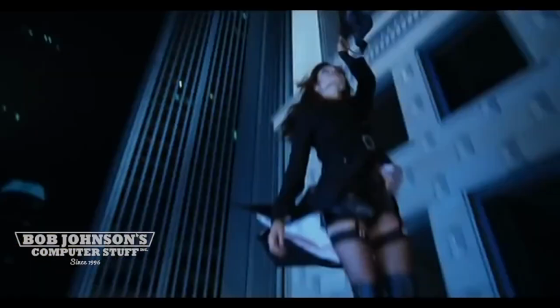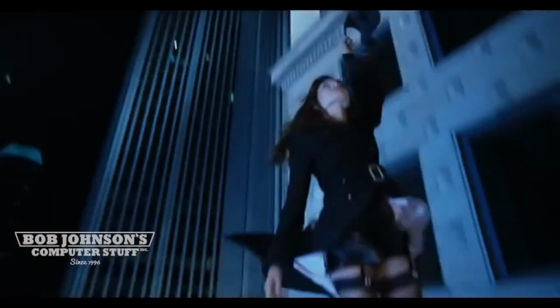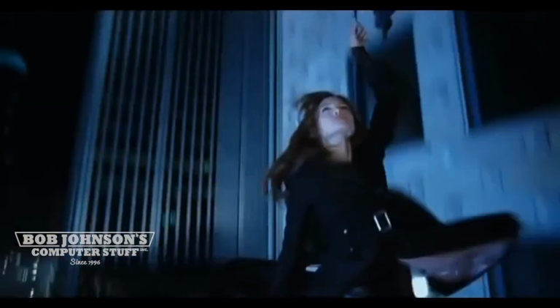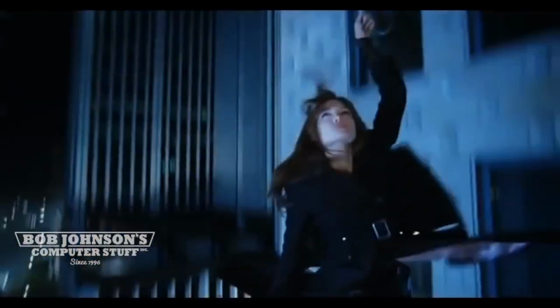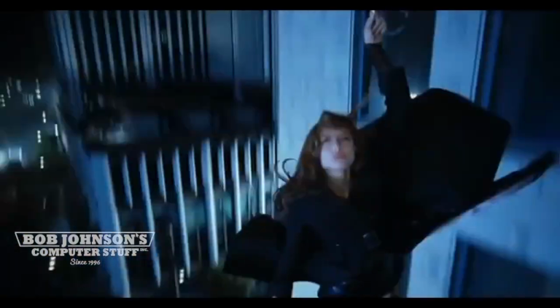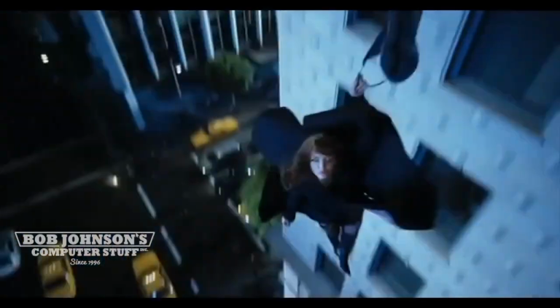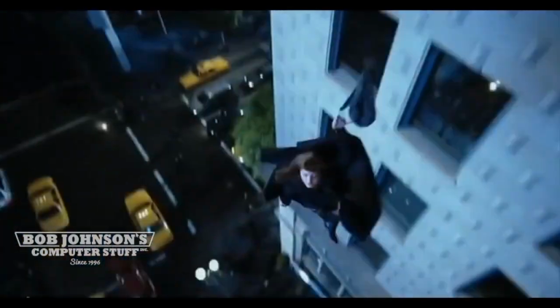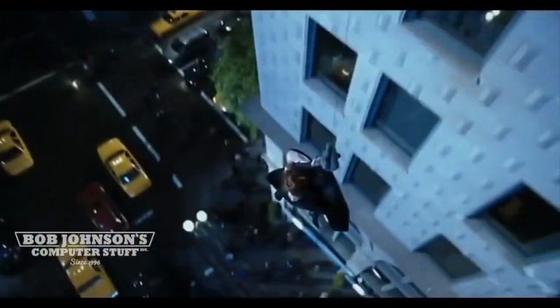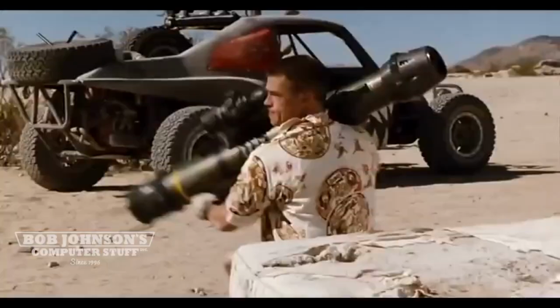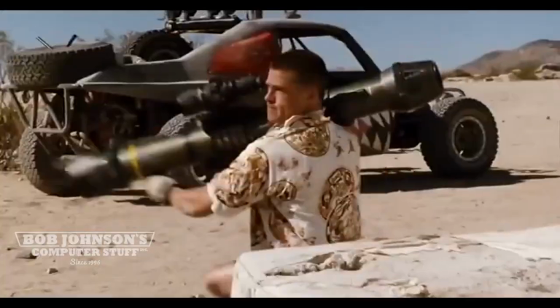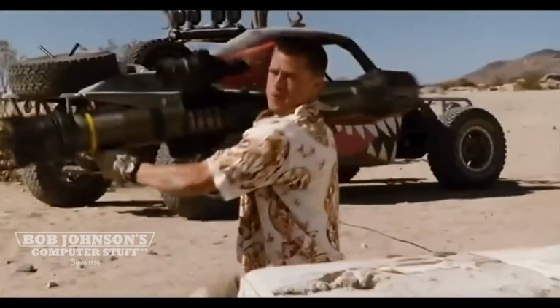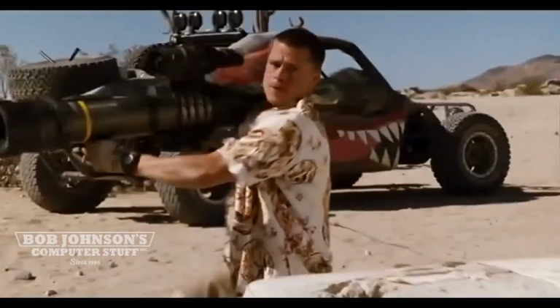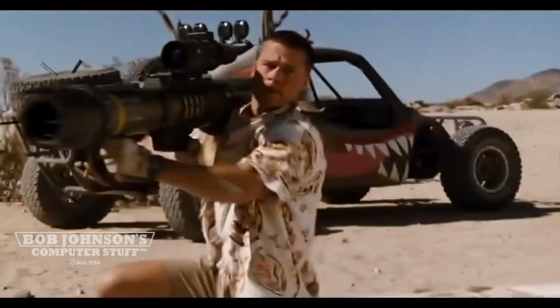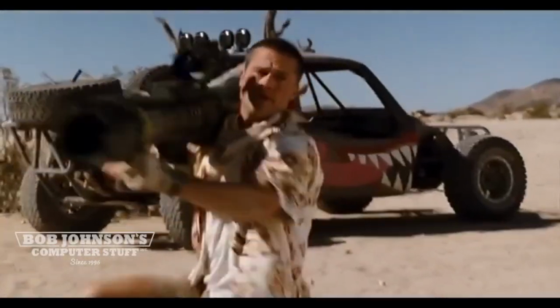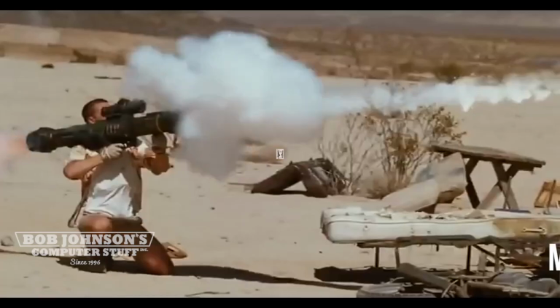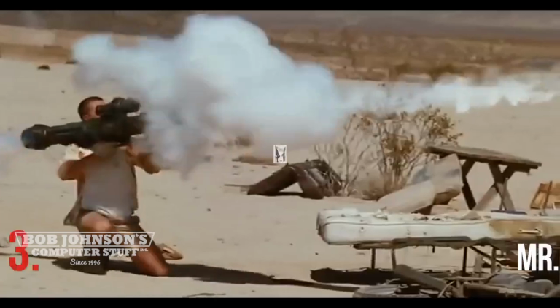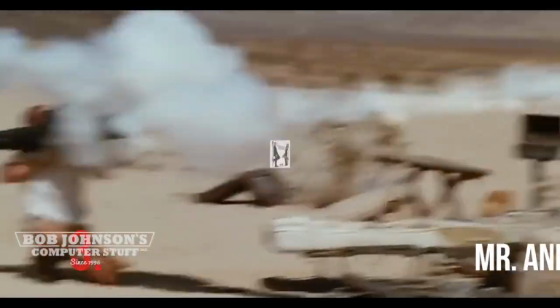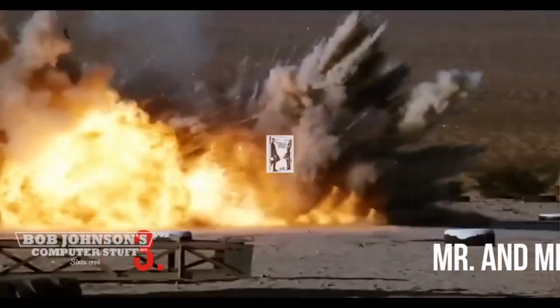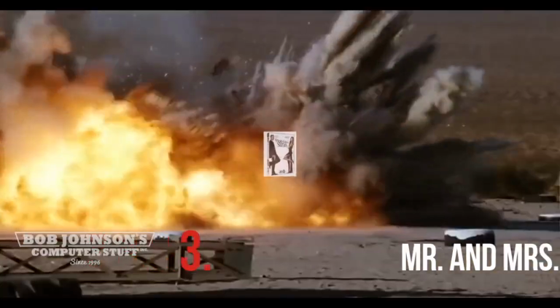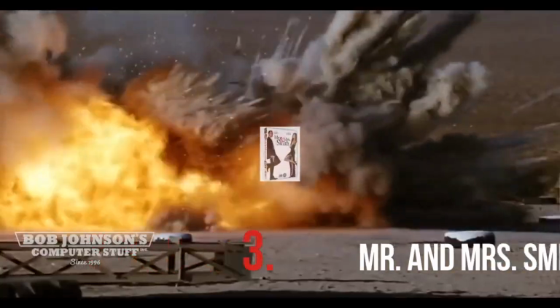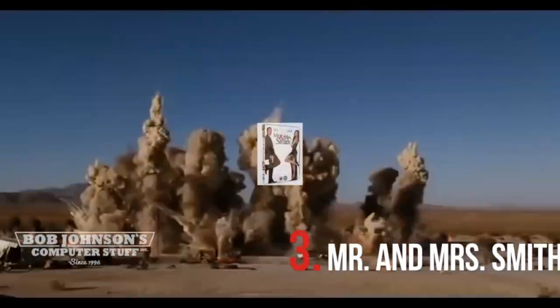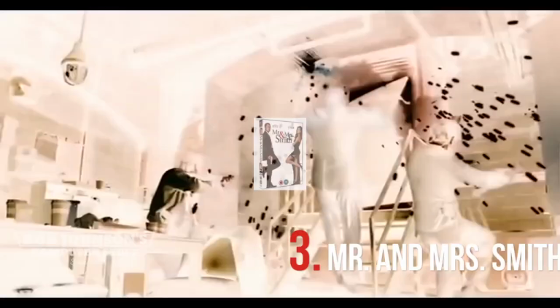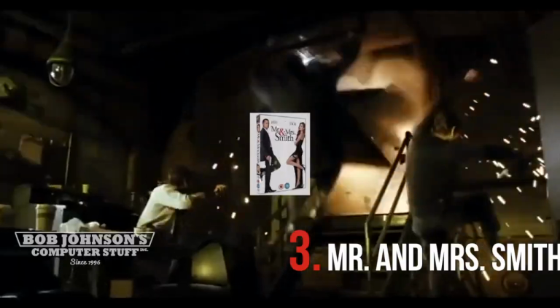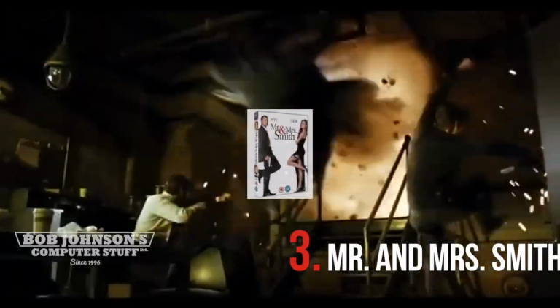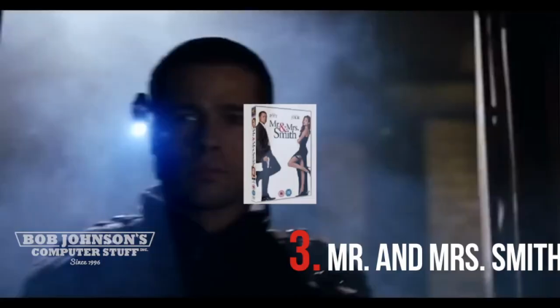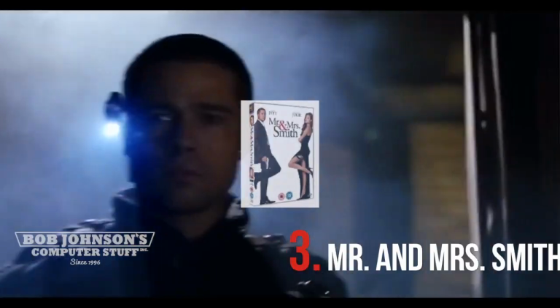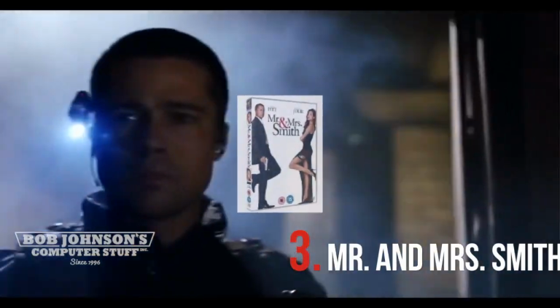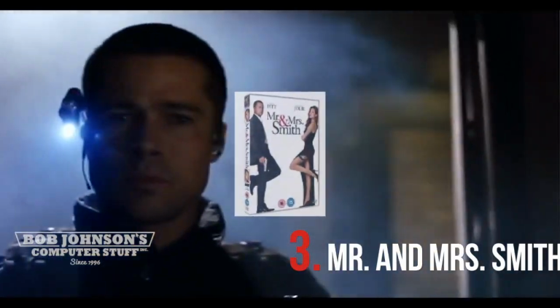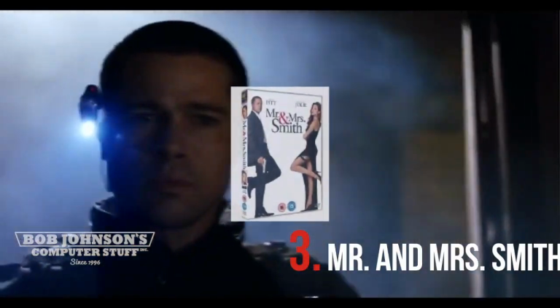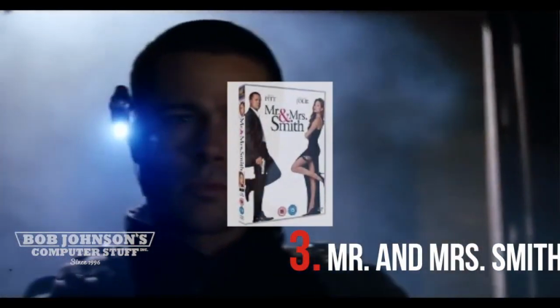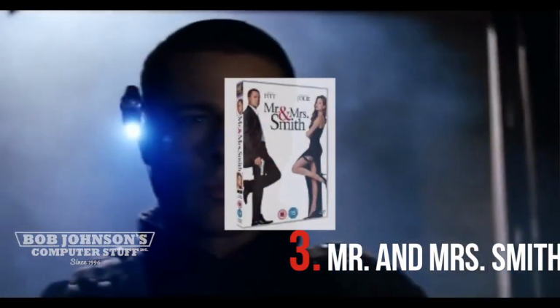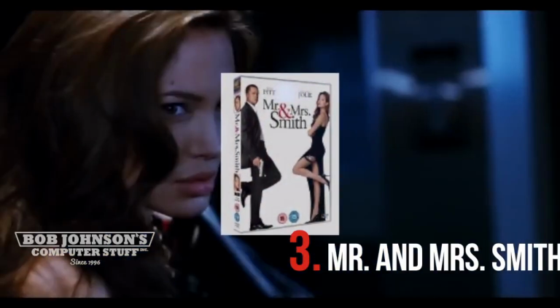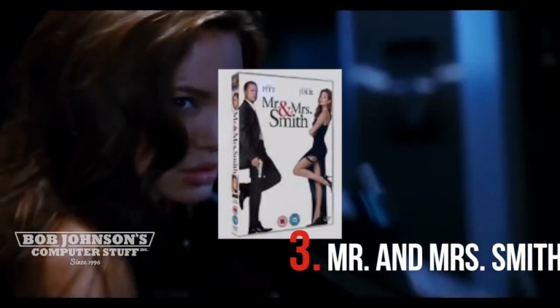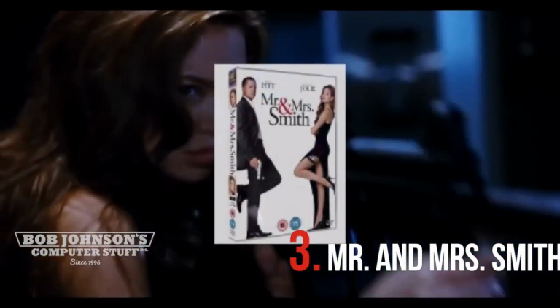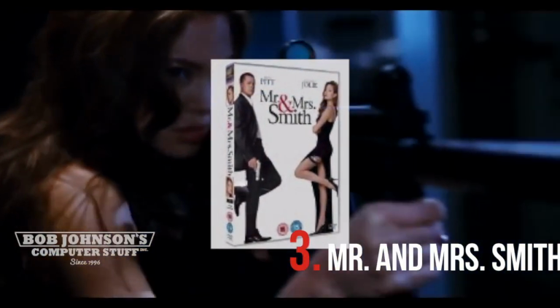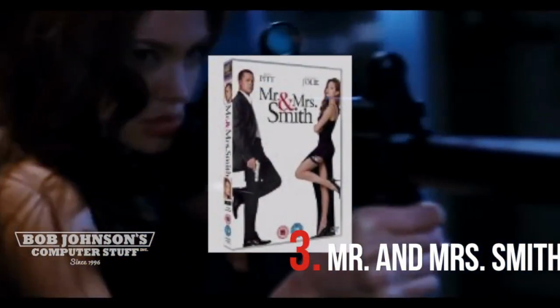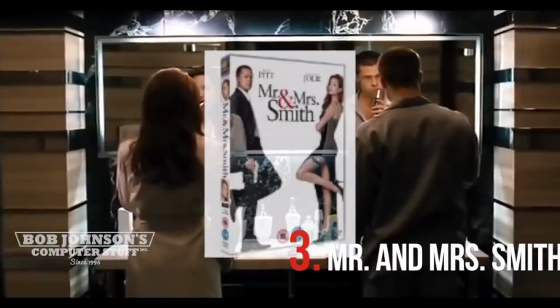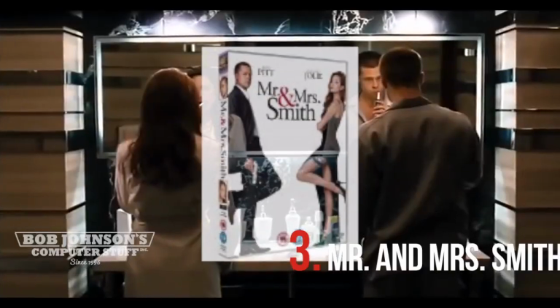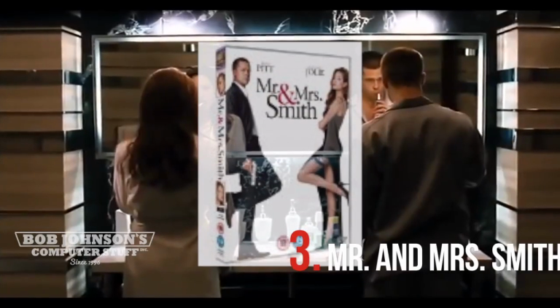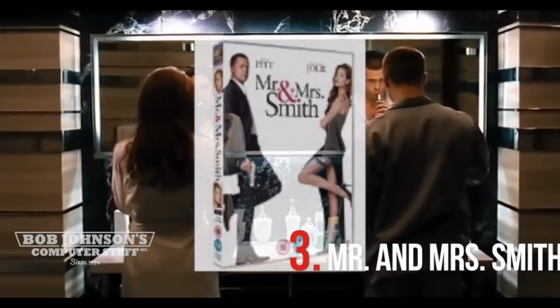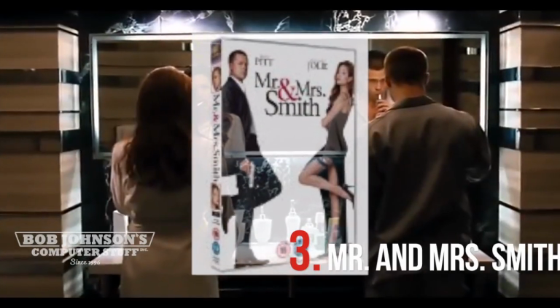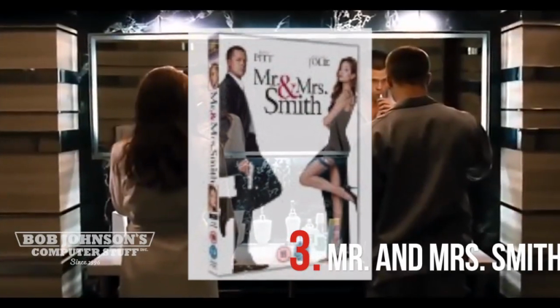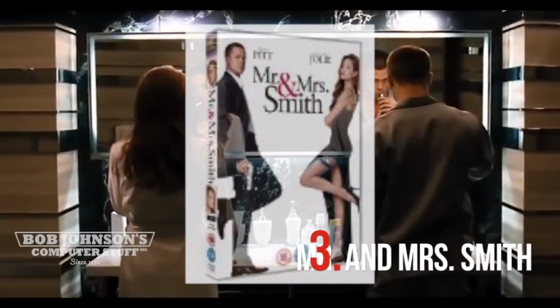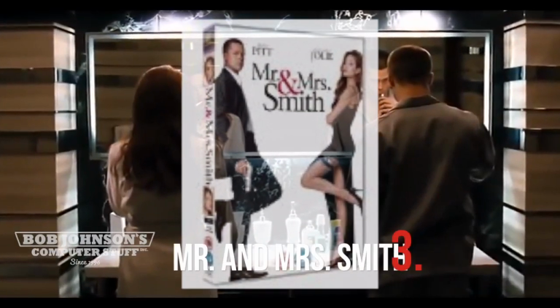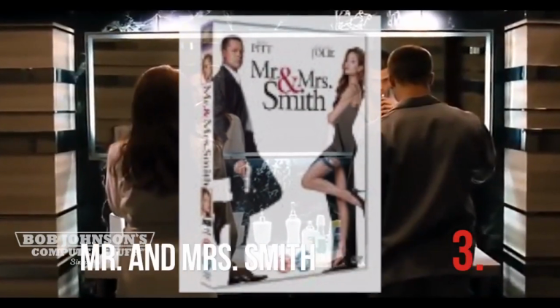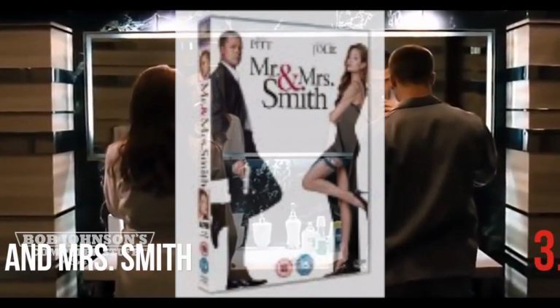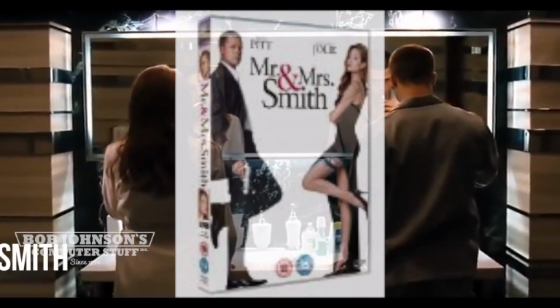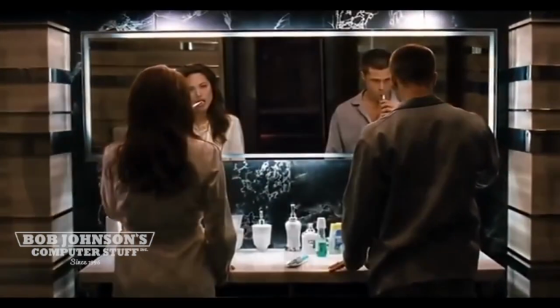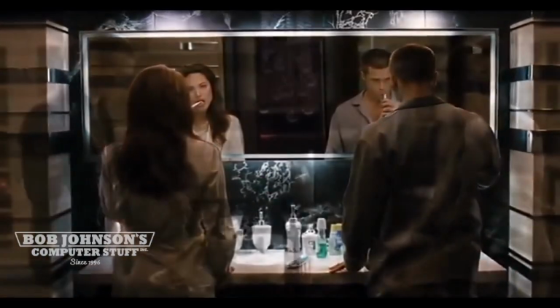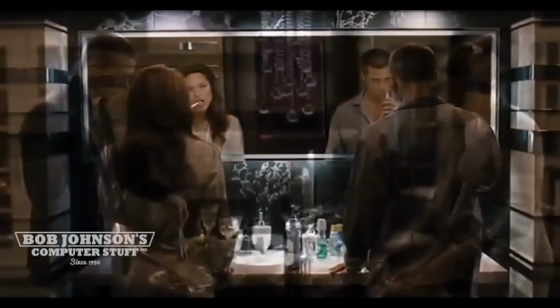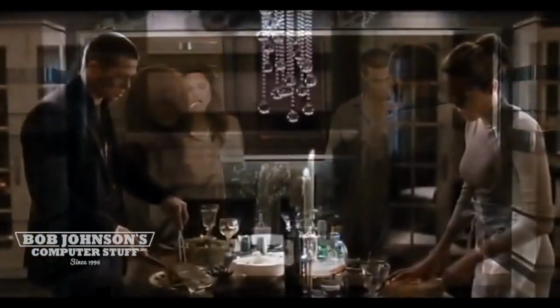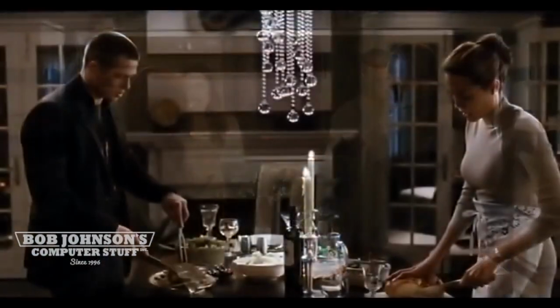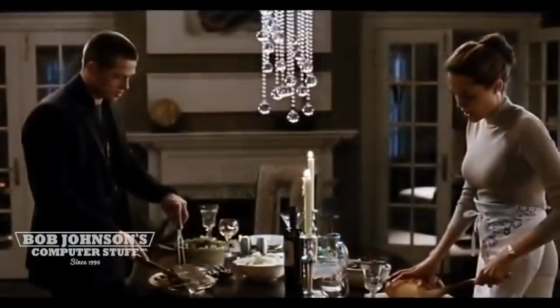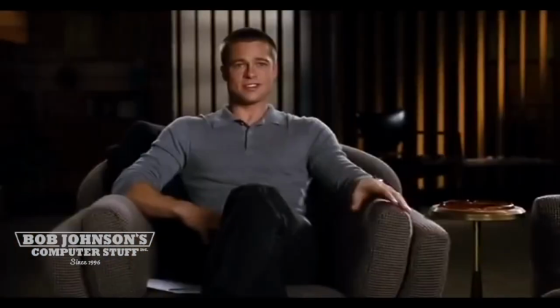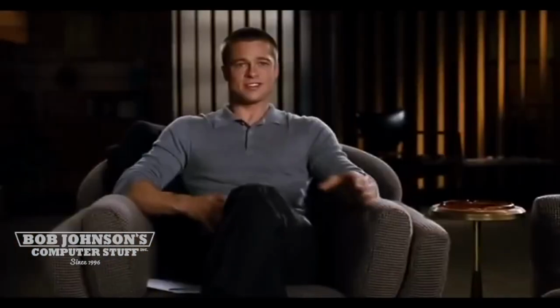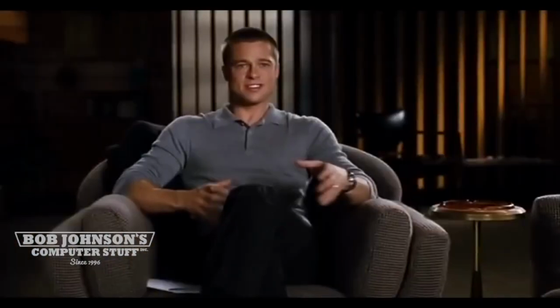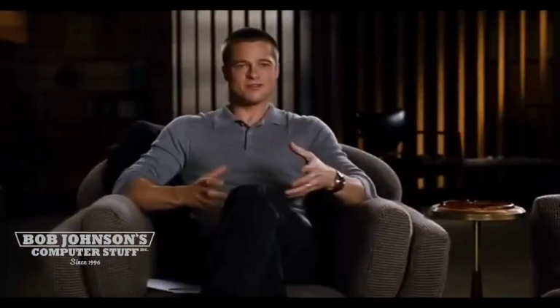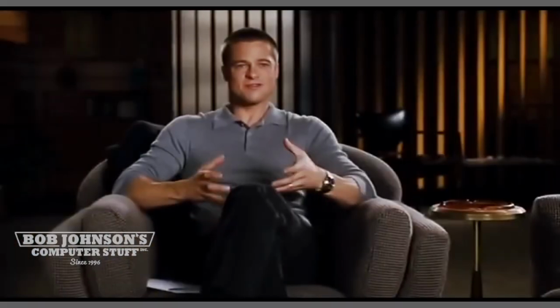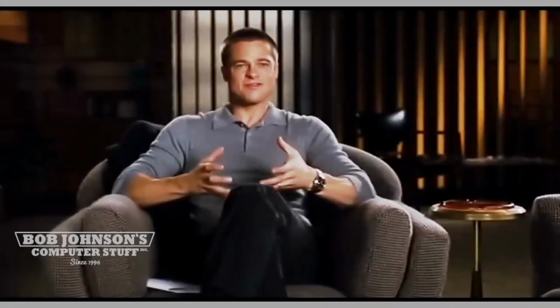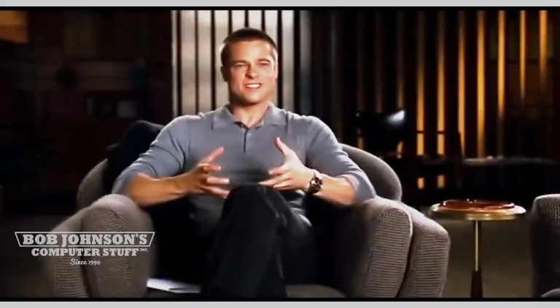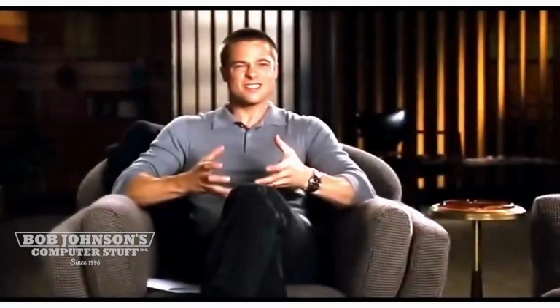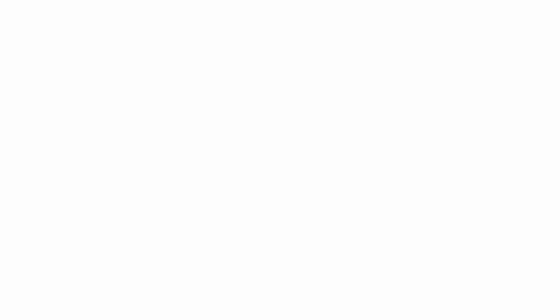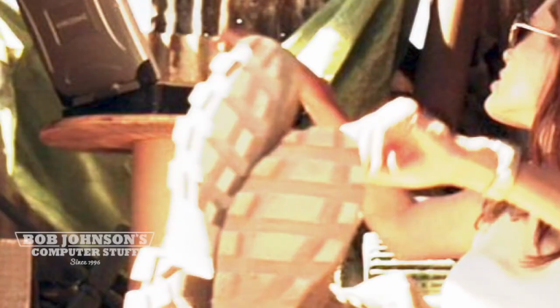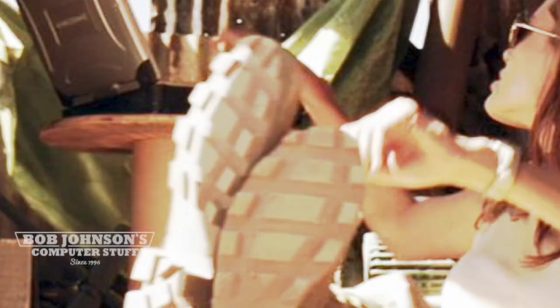Coming in at number 3 is Mr. and Mrs. Smith. Mrs. Smith discovers her husband is a double agent while using her CF-28.